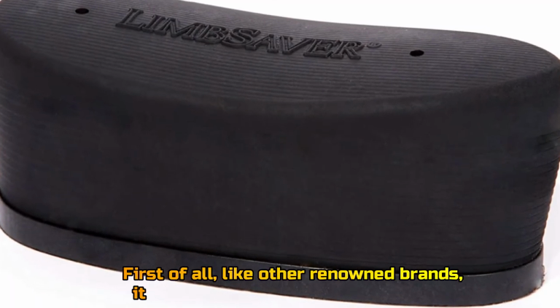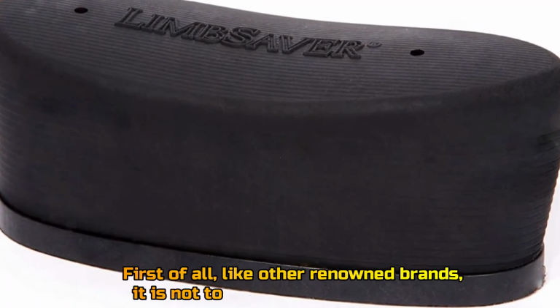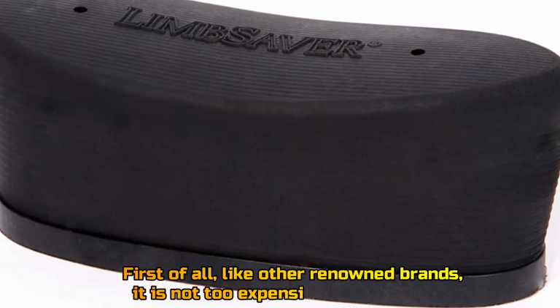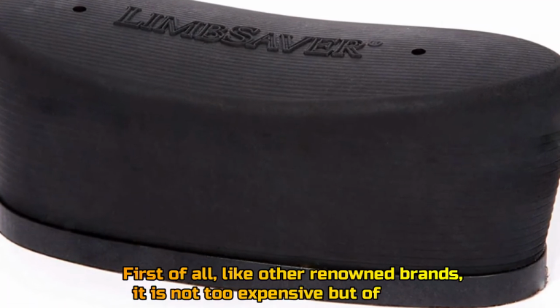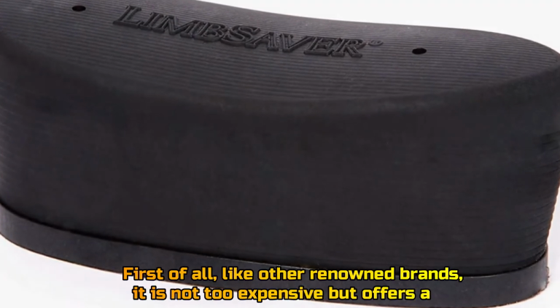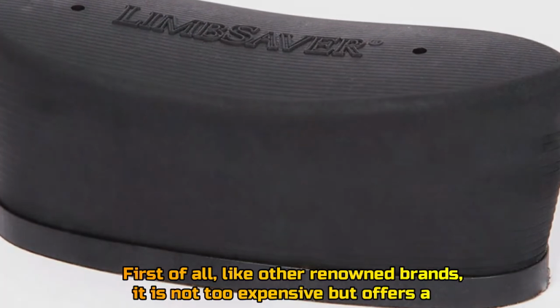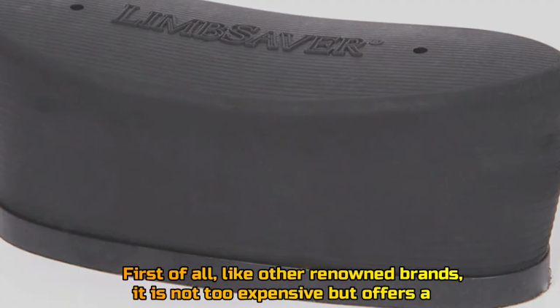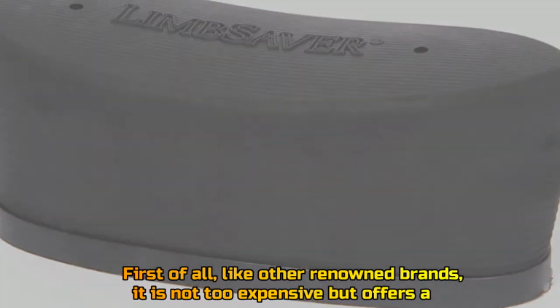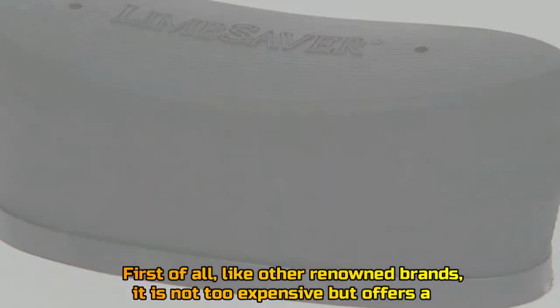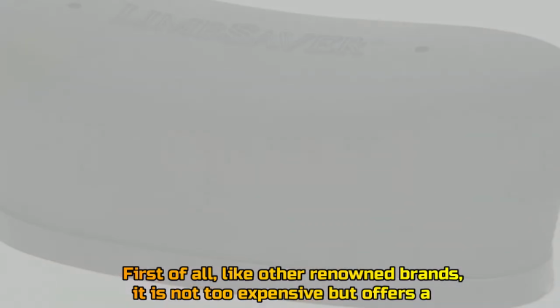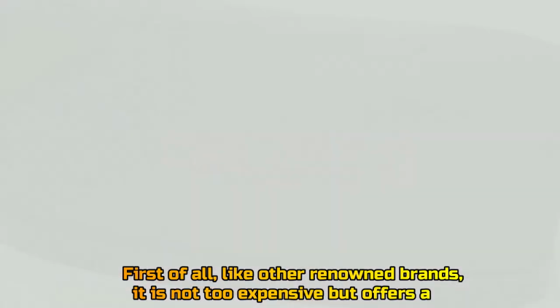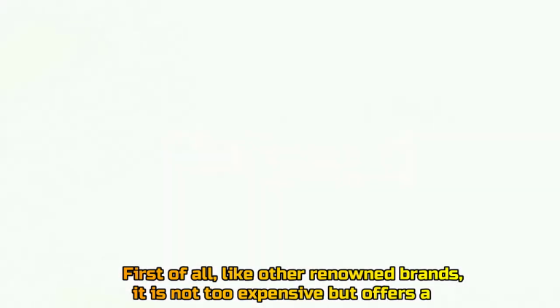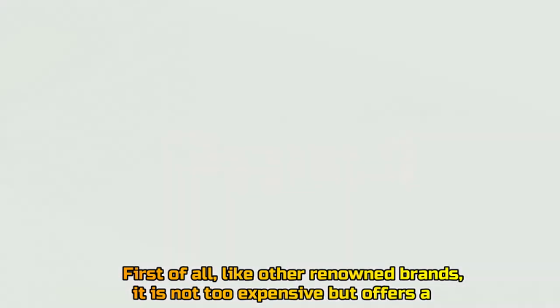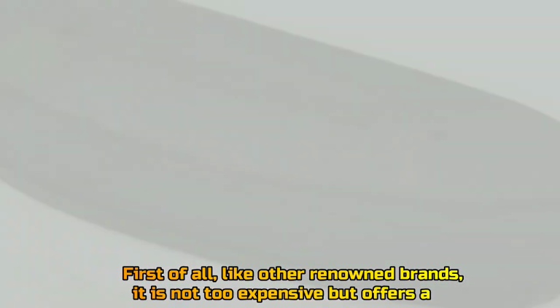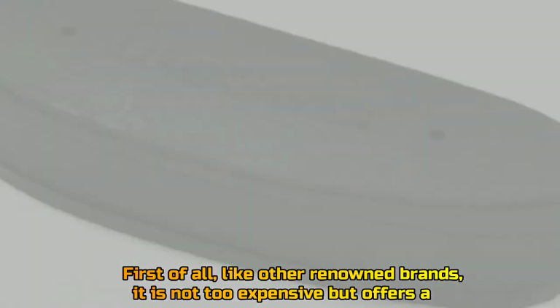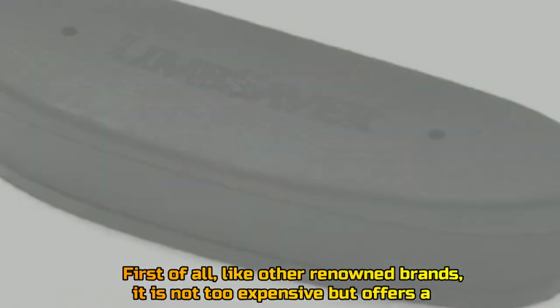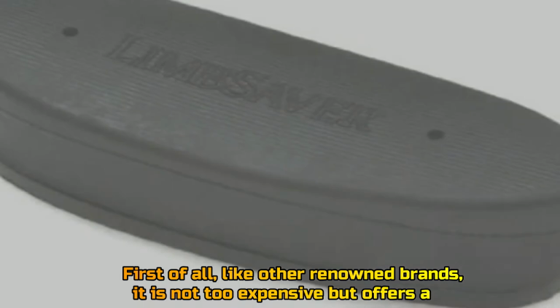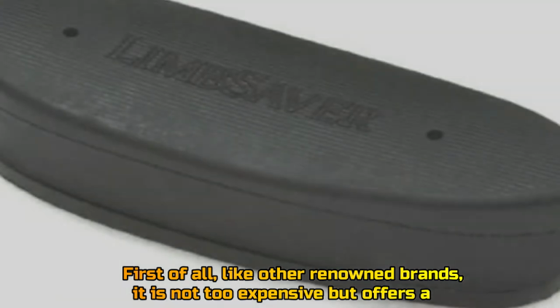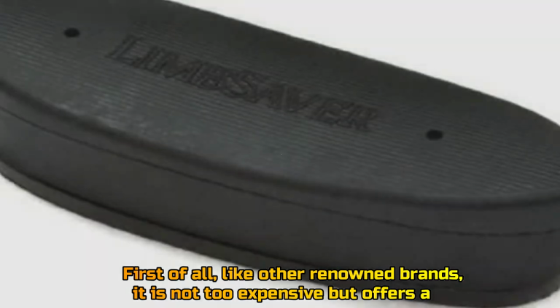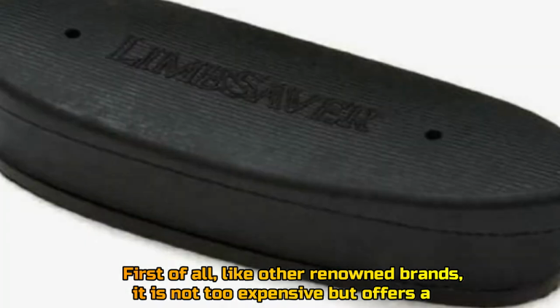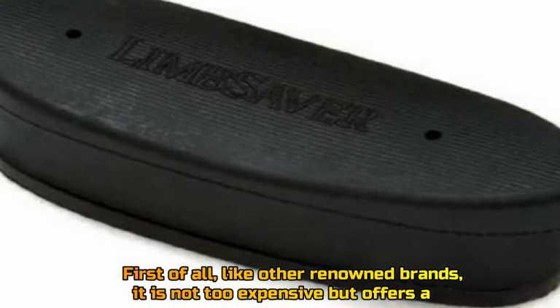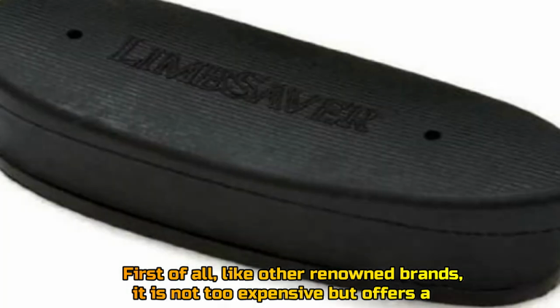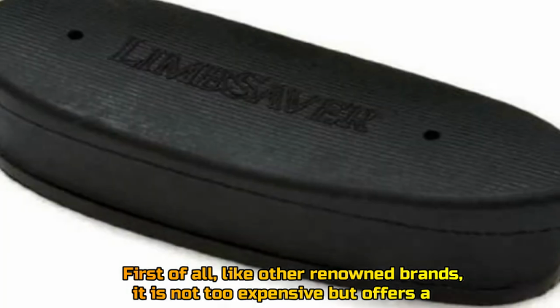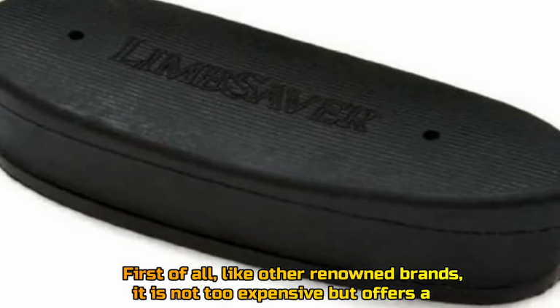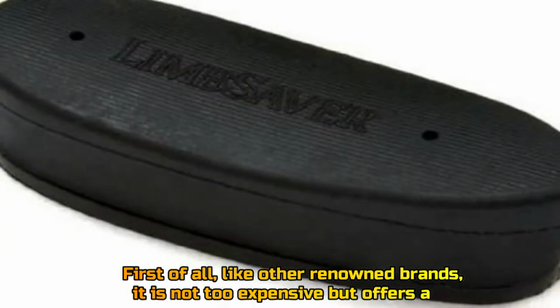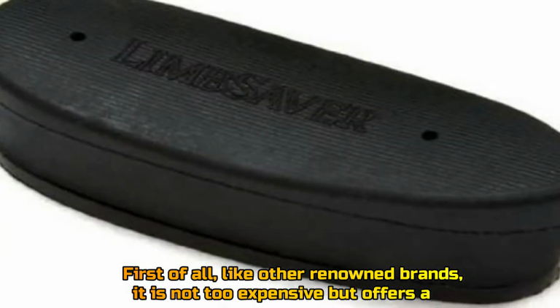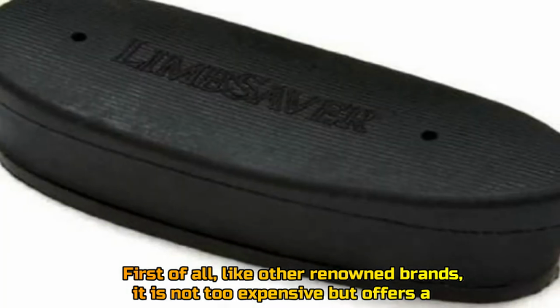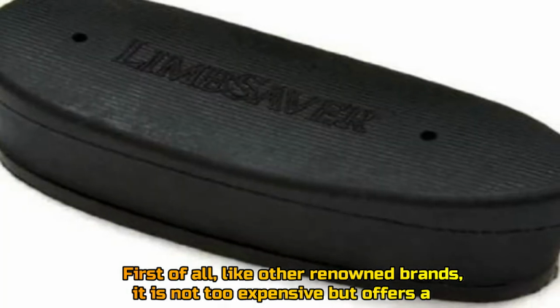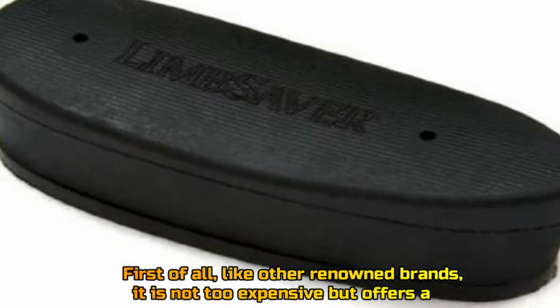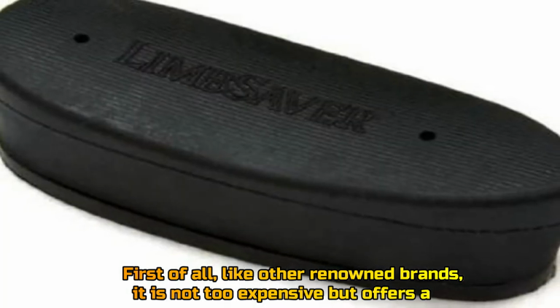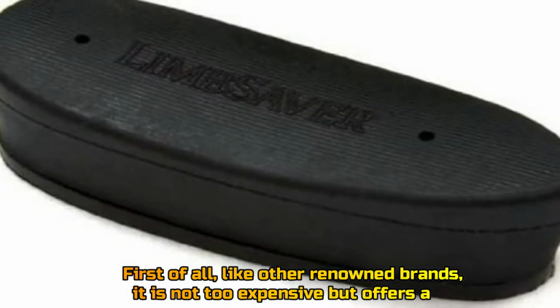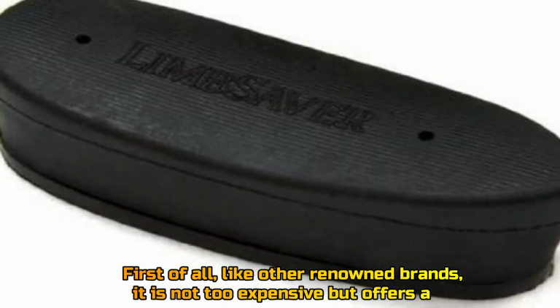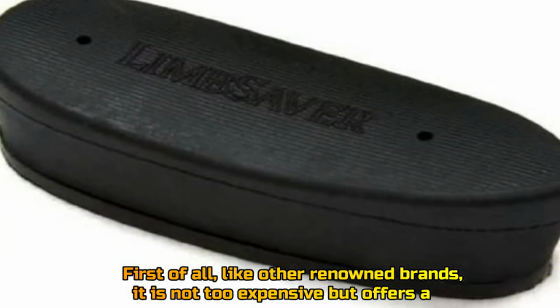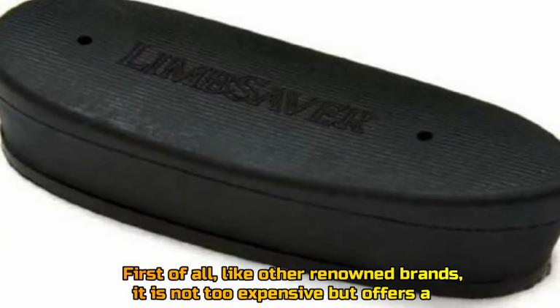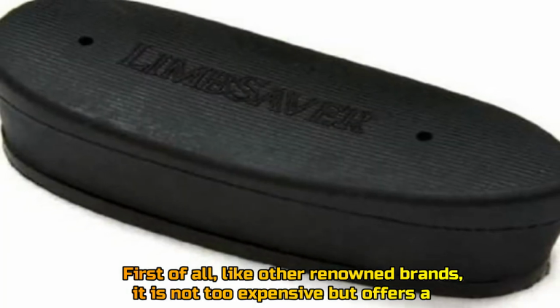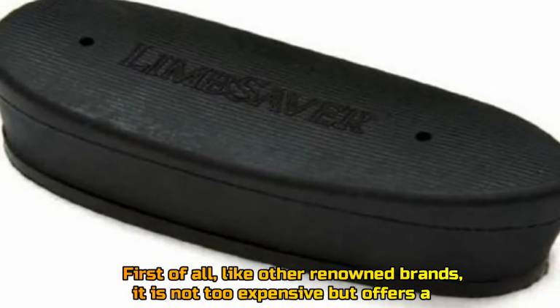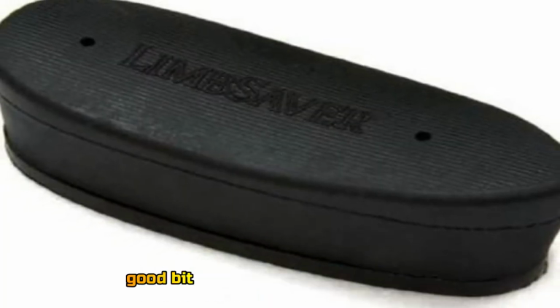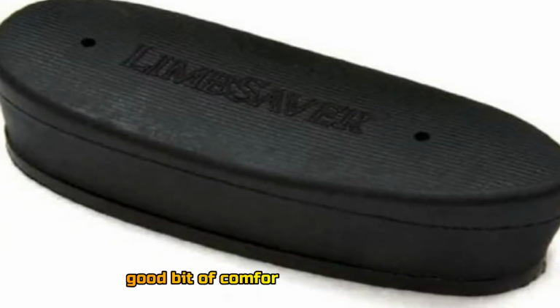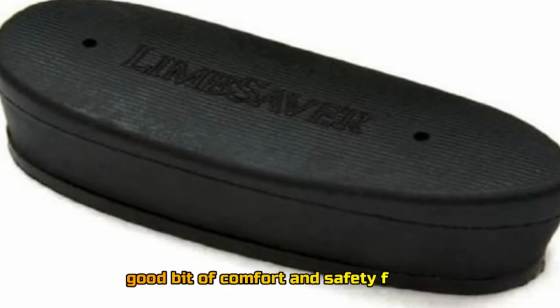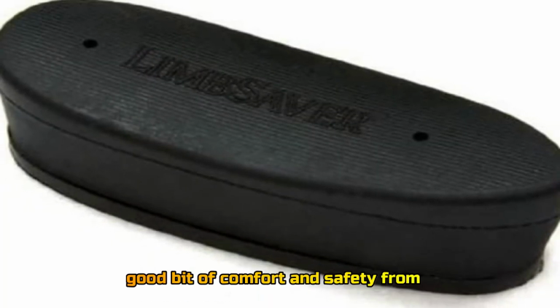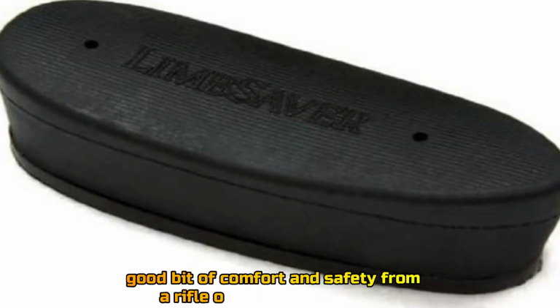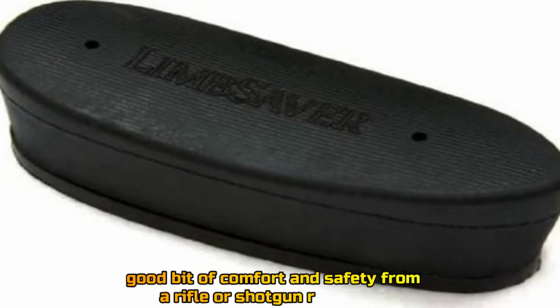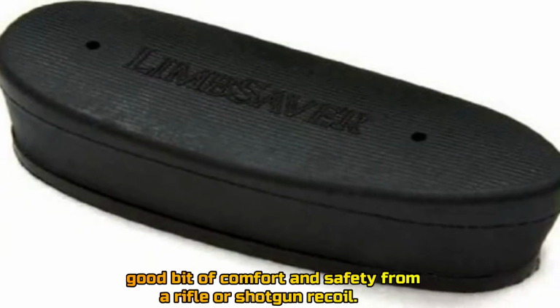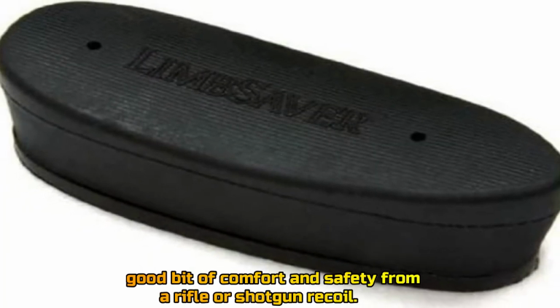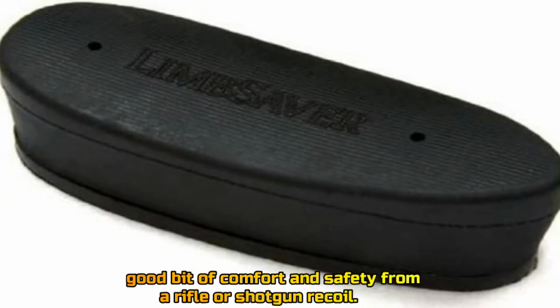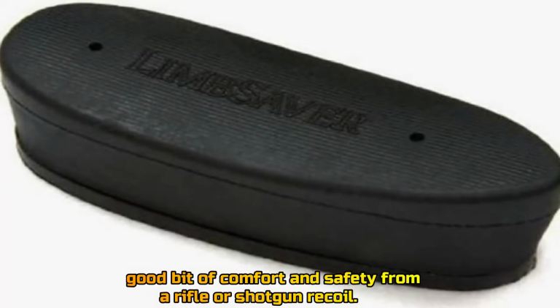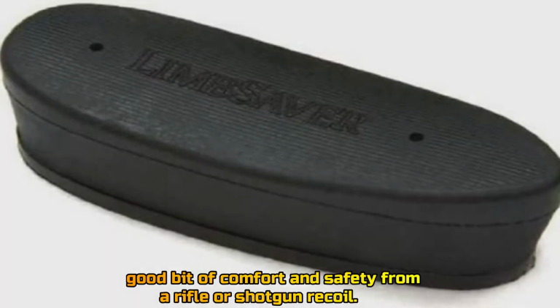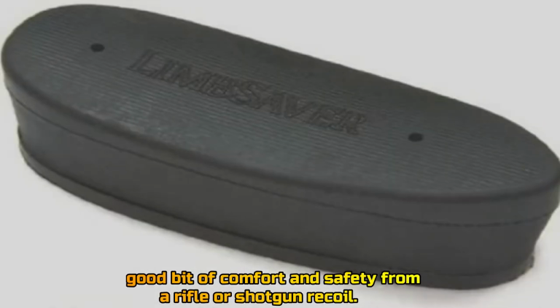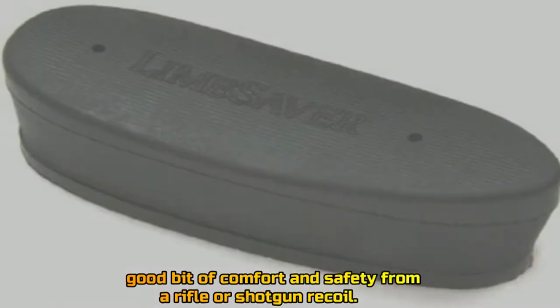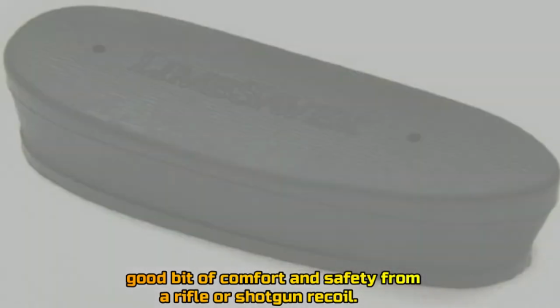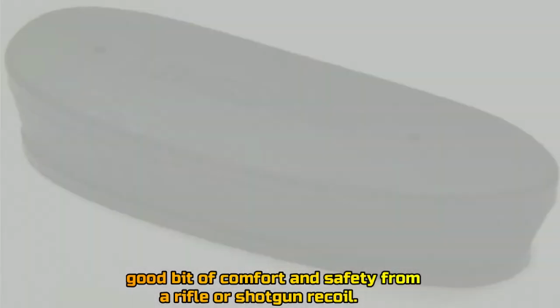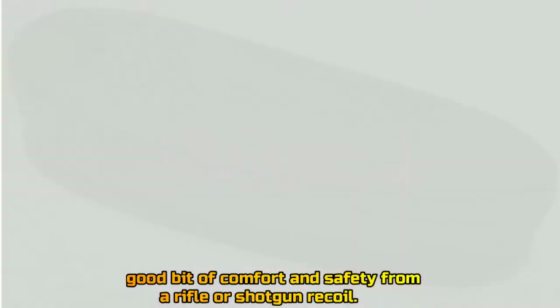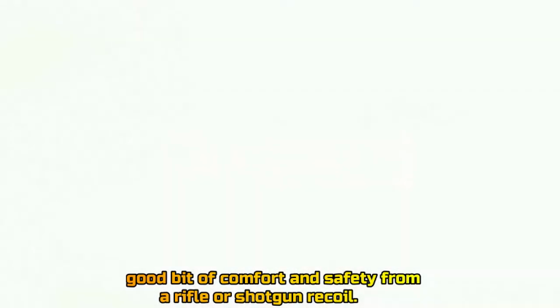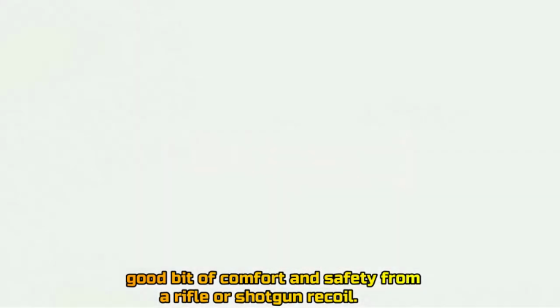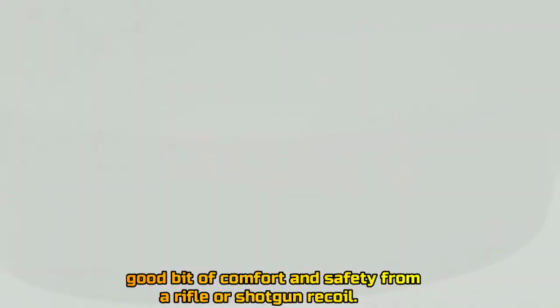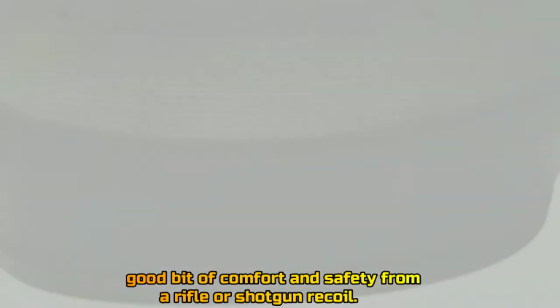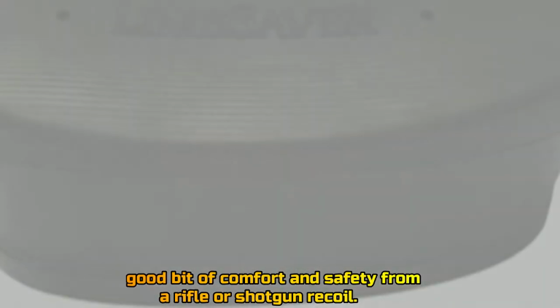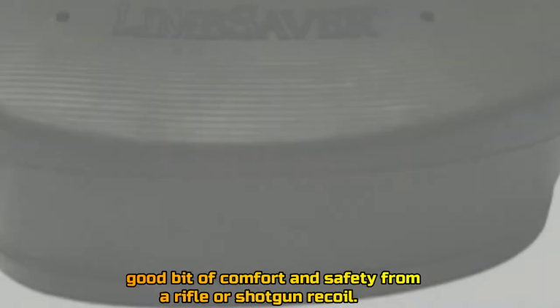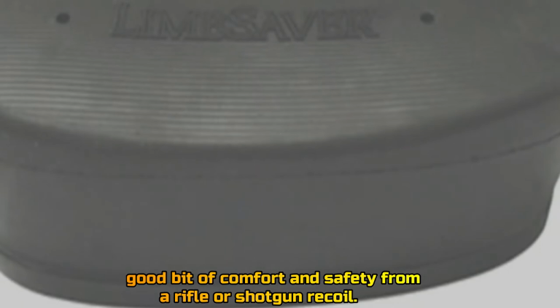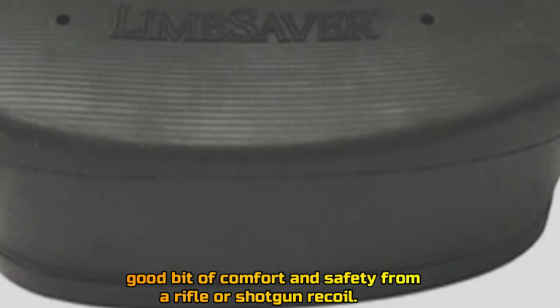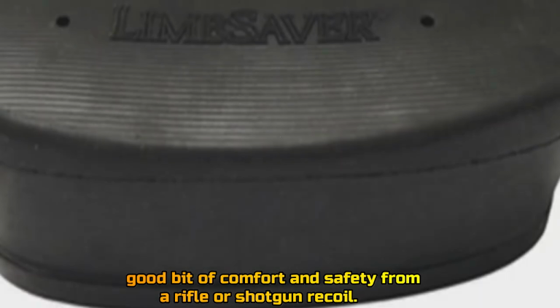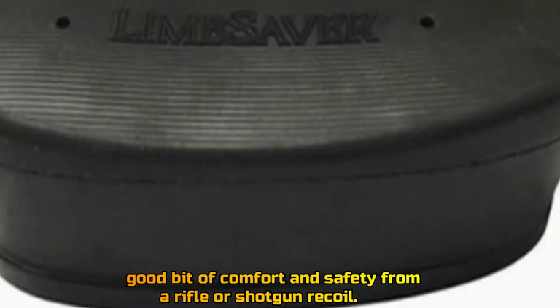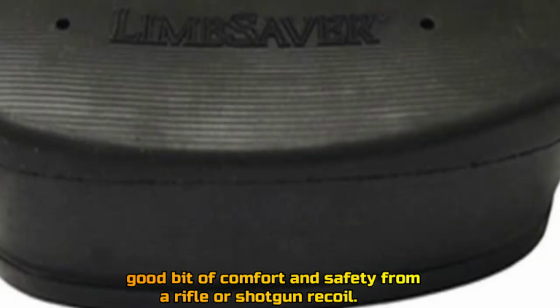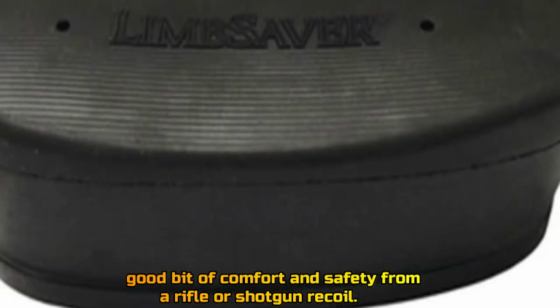First of all, like other renowned brands, it is not too expensive but offers a good bit of comfort and safety from a rifle or shotgun recoil.